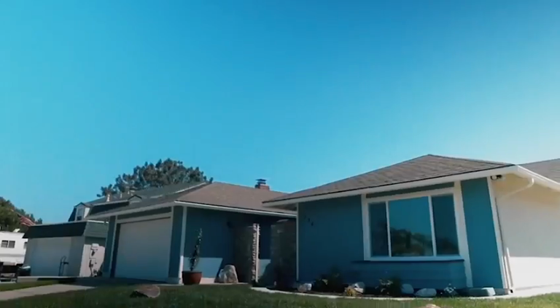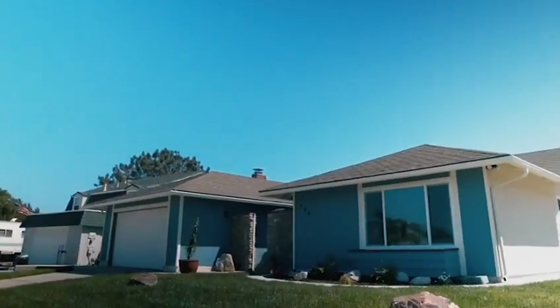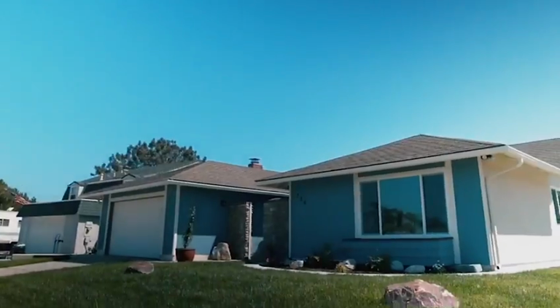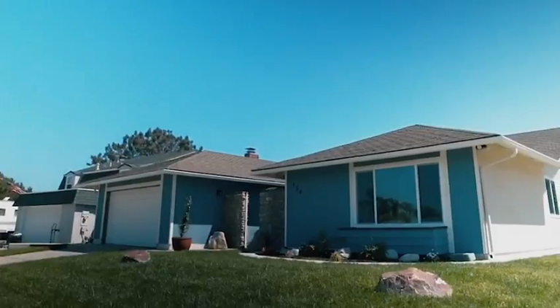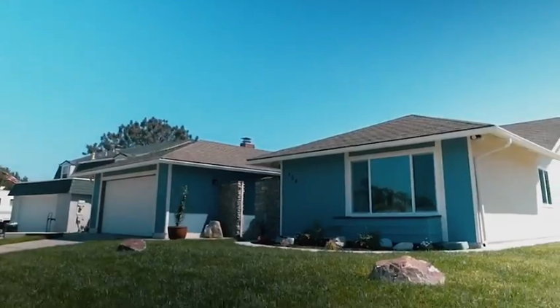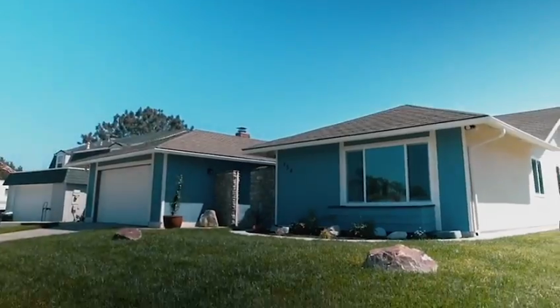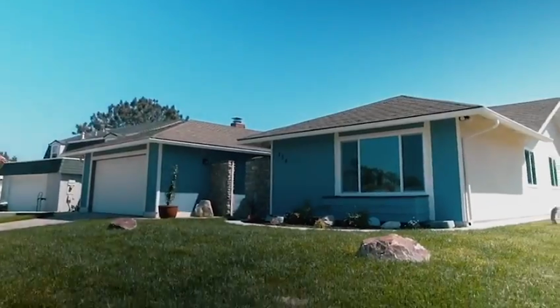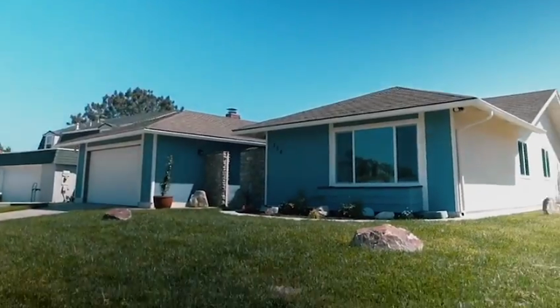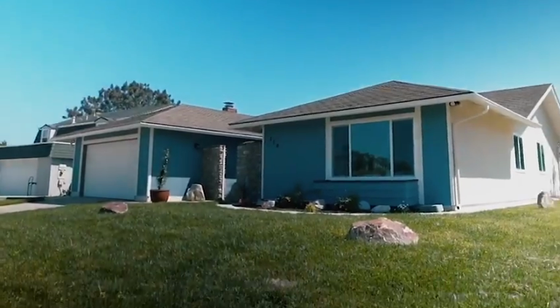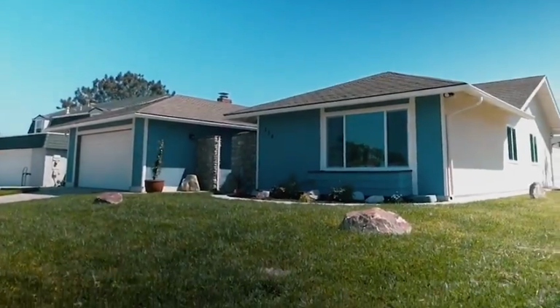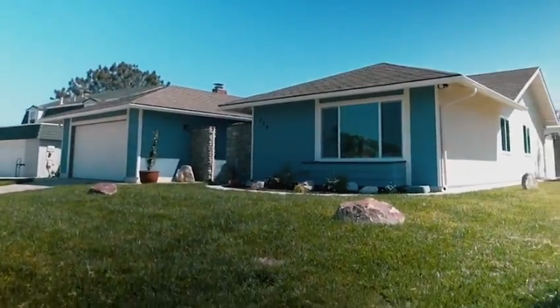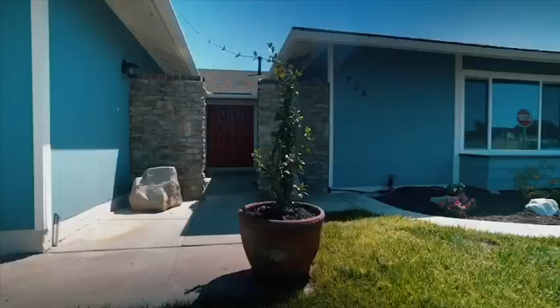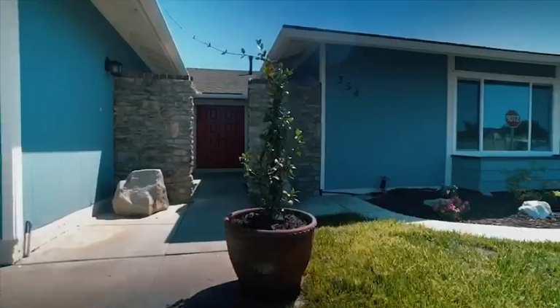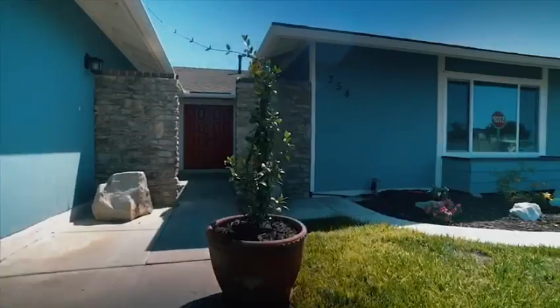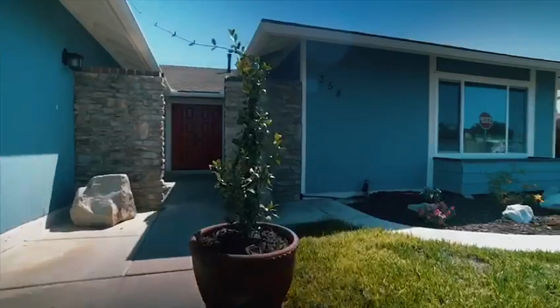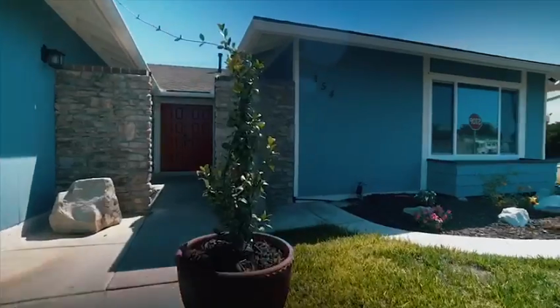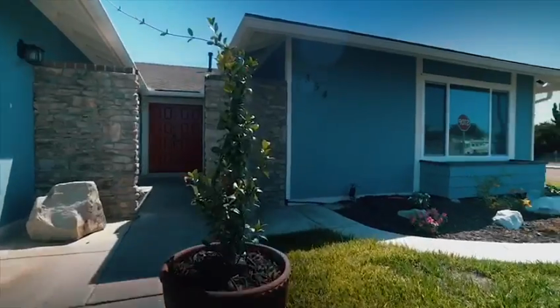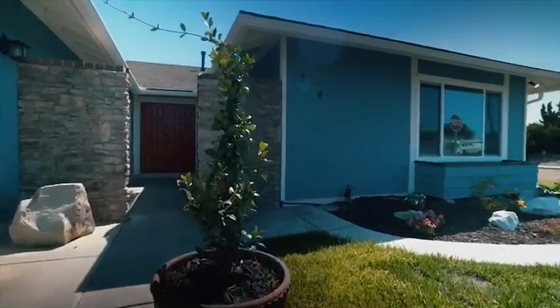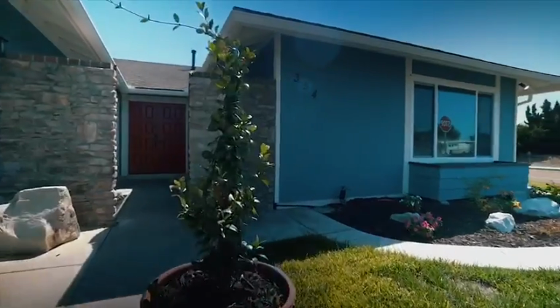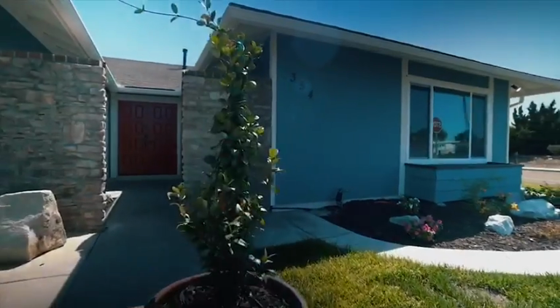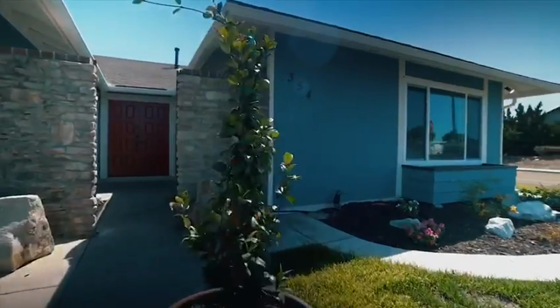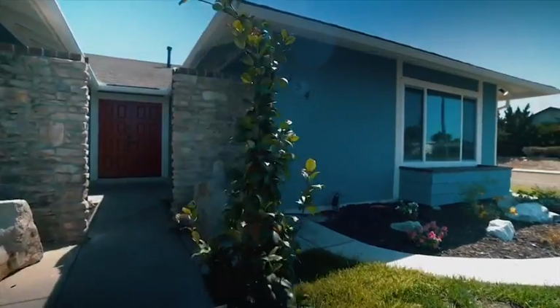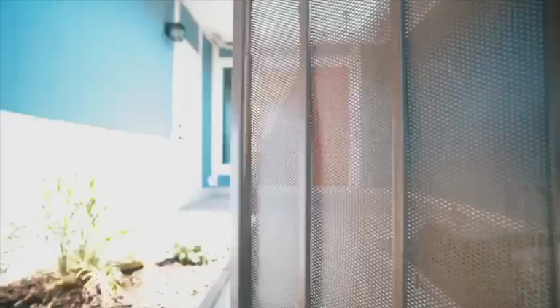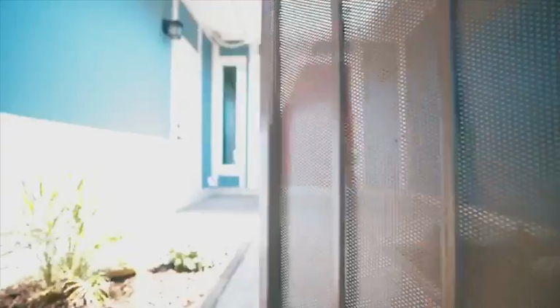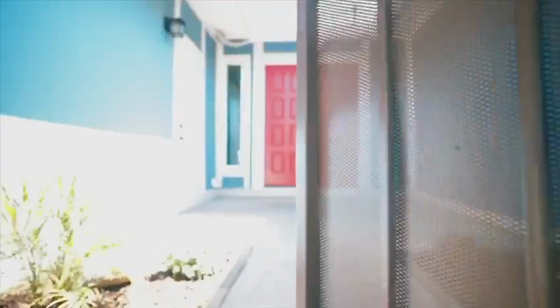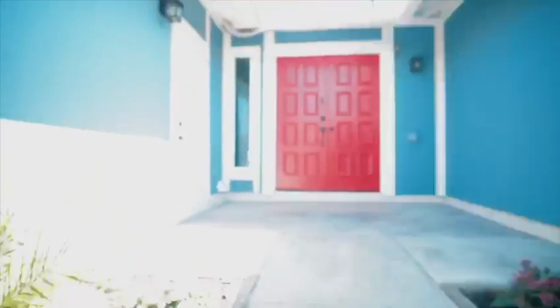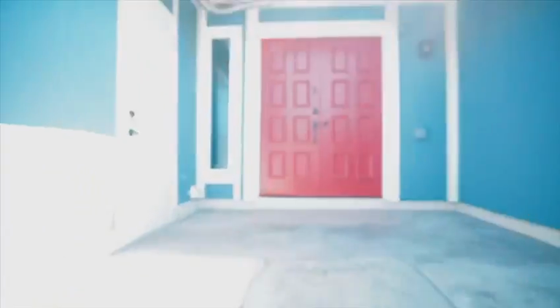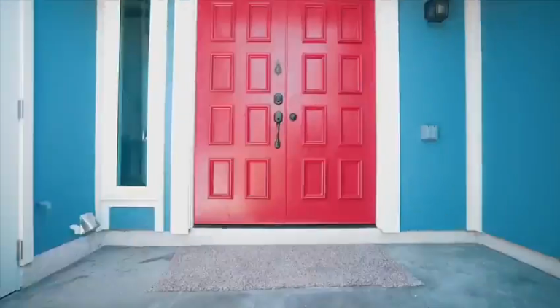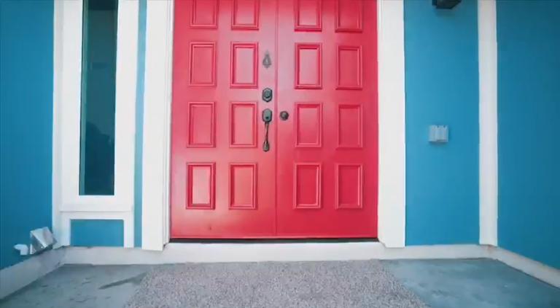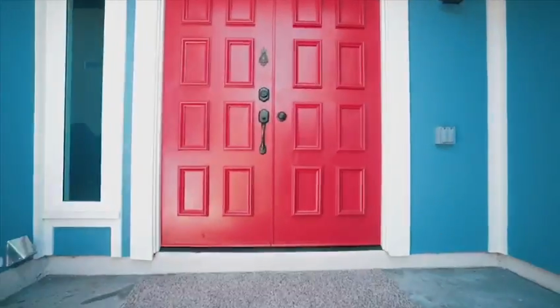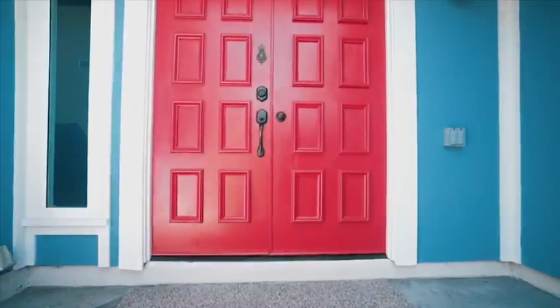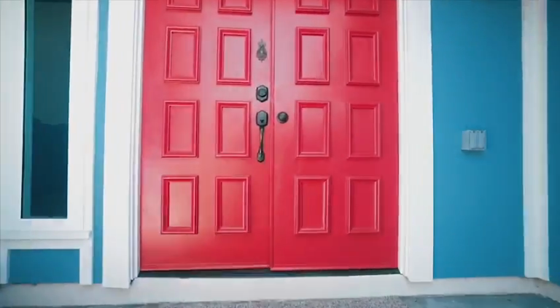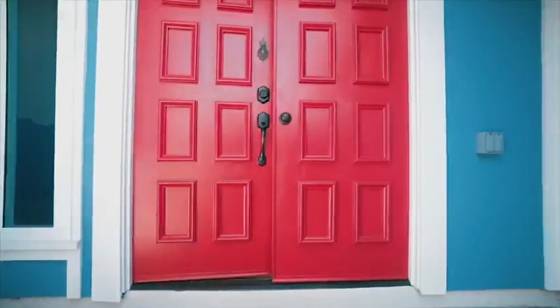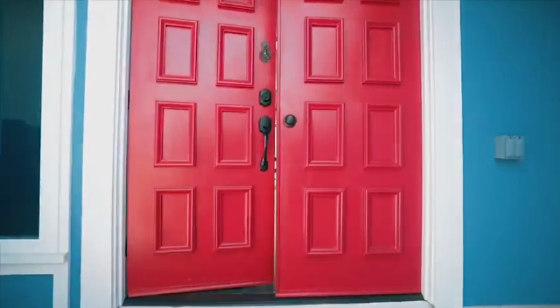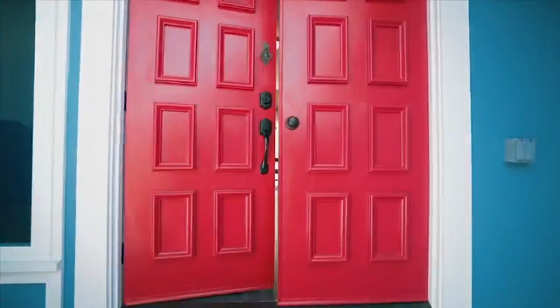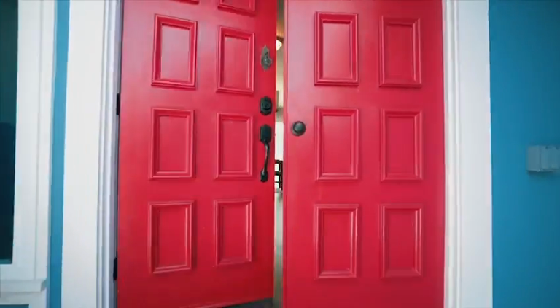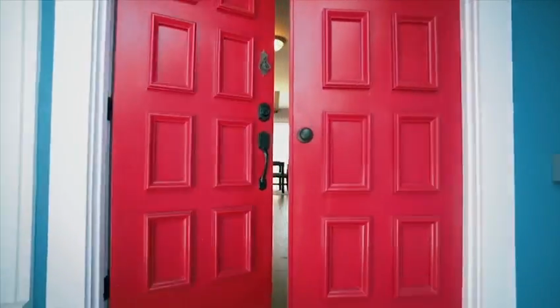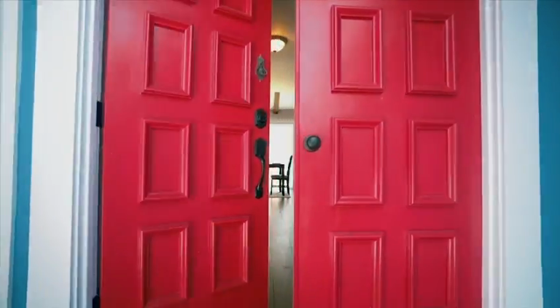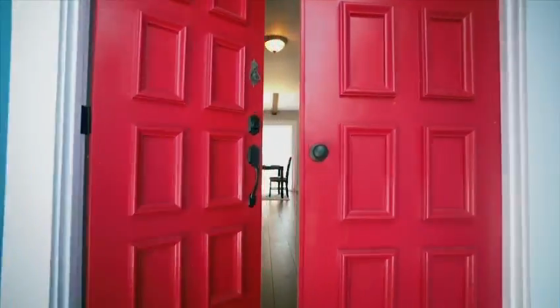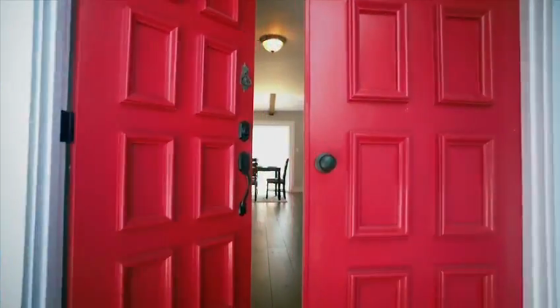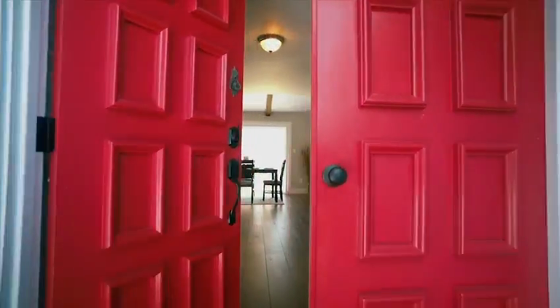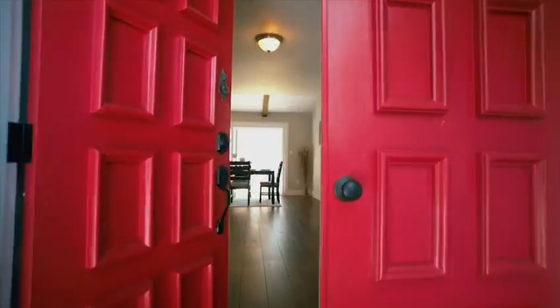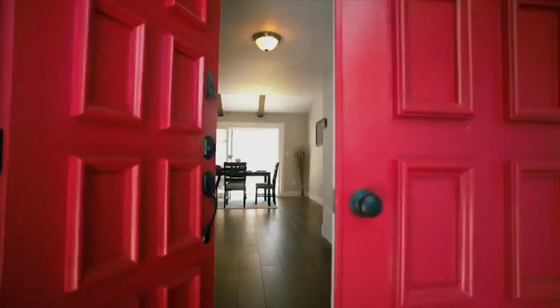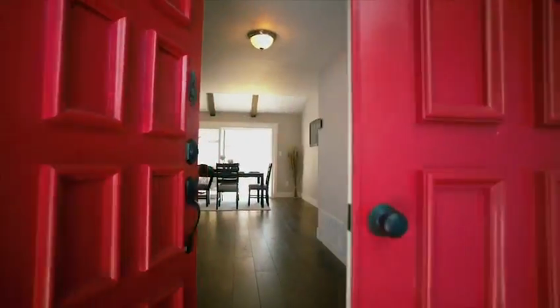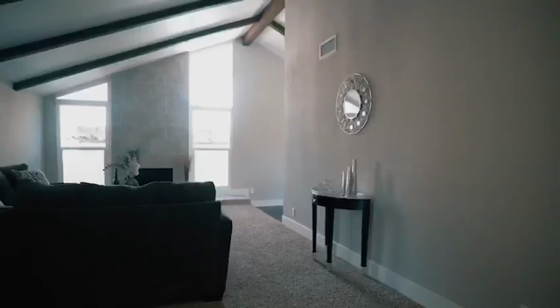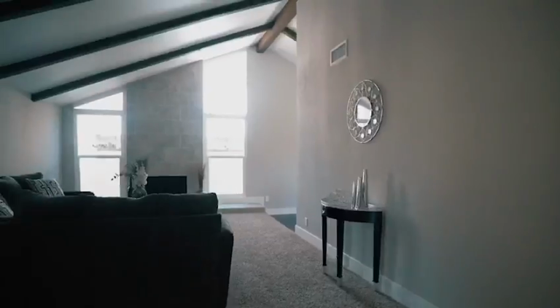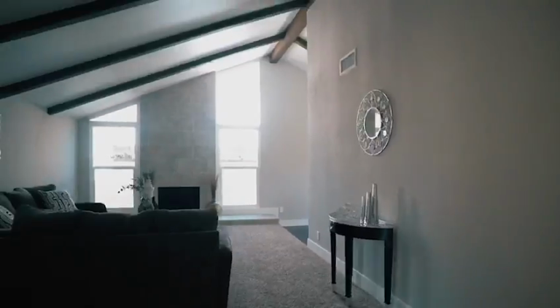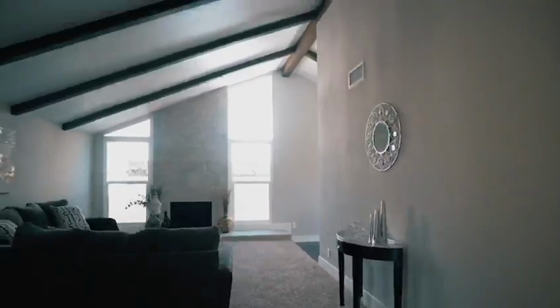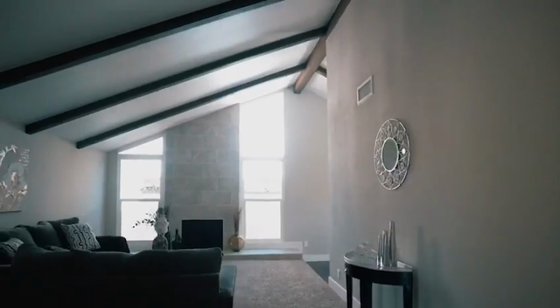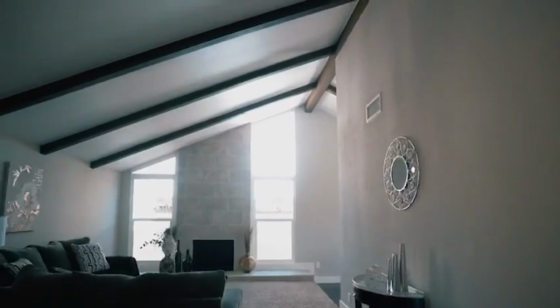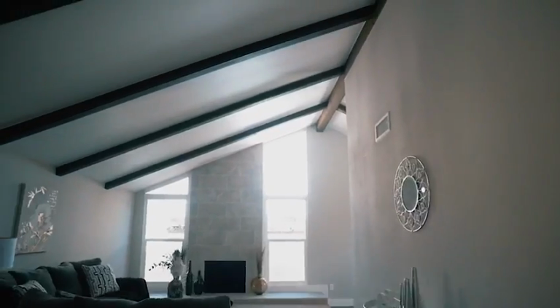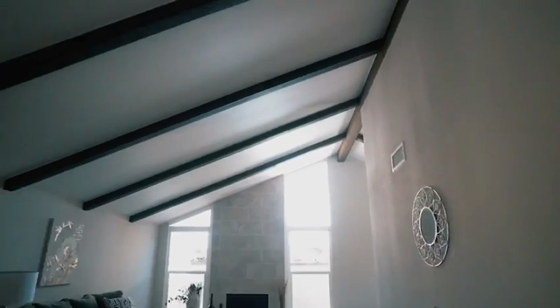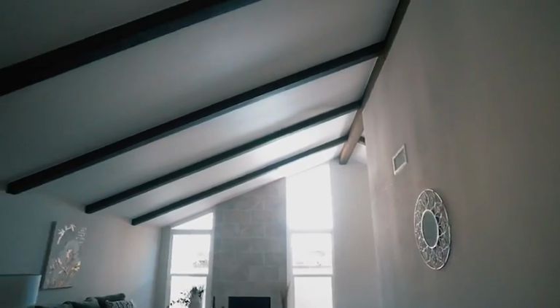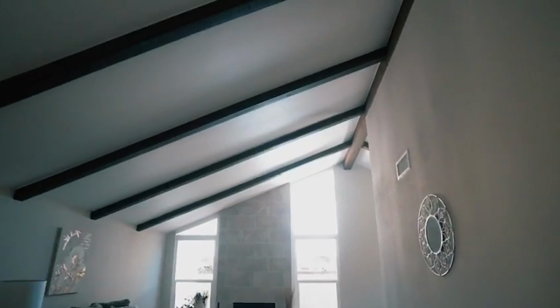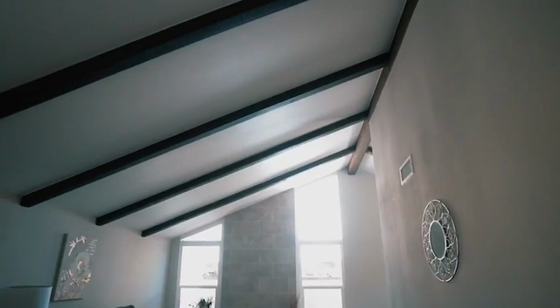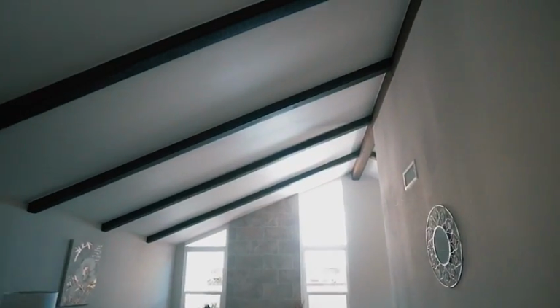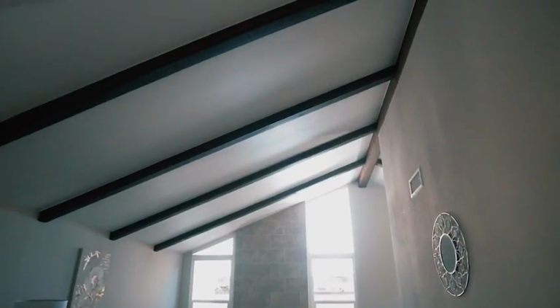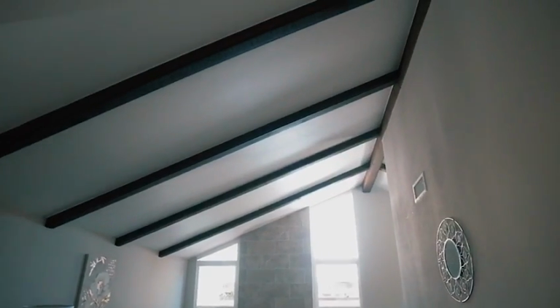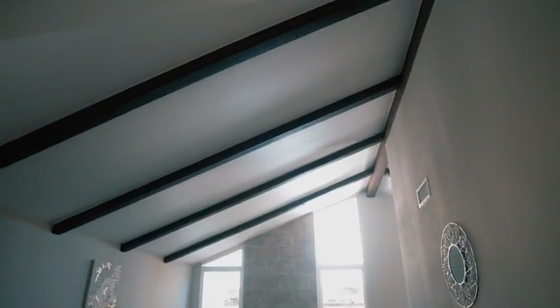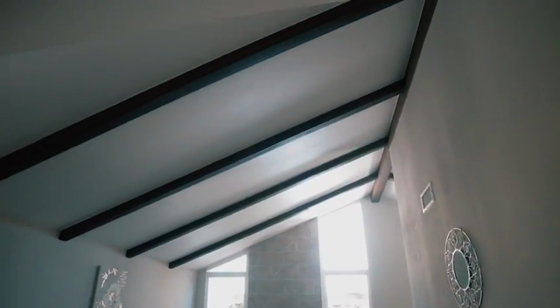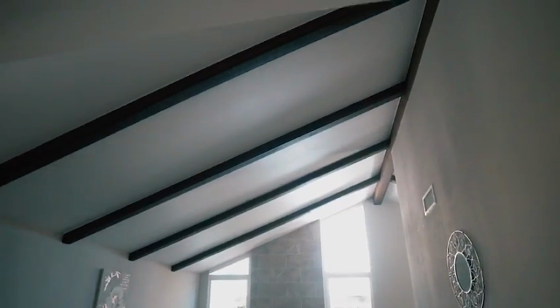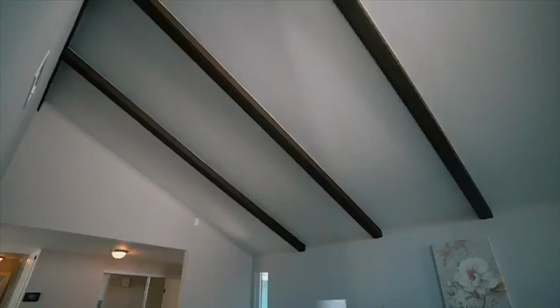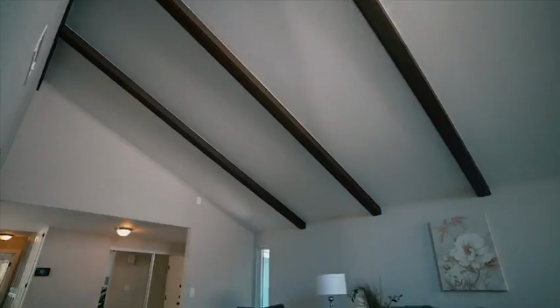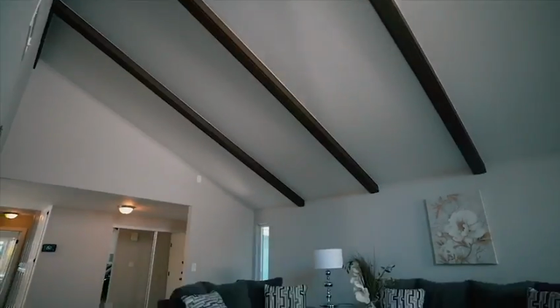Check out this gorgeous gem in West Chula Vista with charming red double doors that welcomes you in with high vaulted wood beam ceilings.